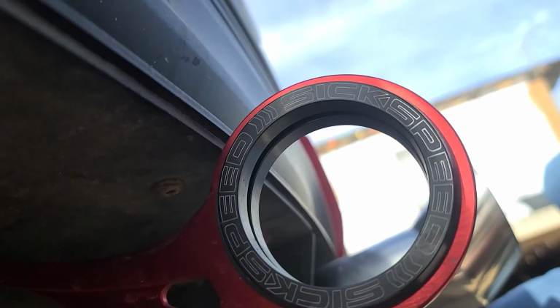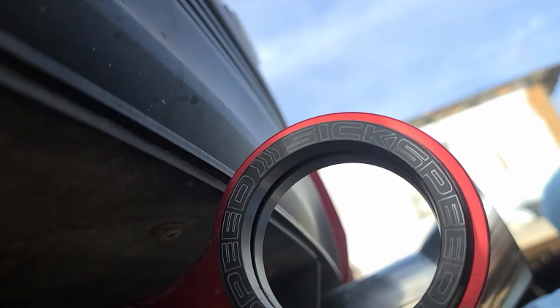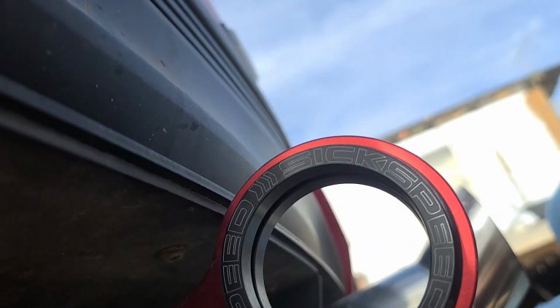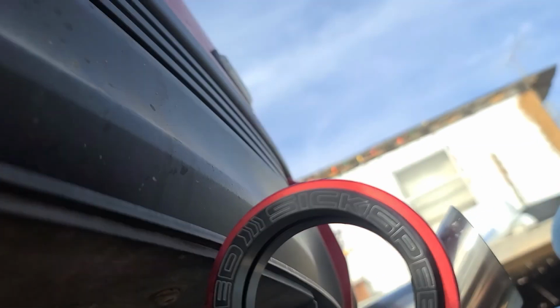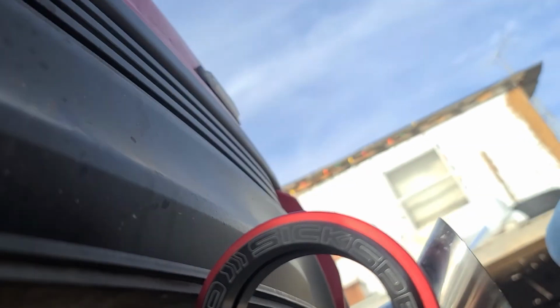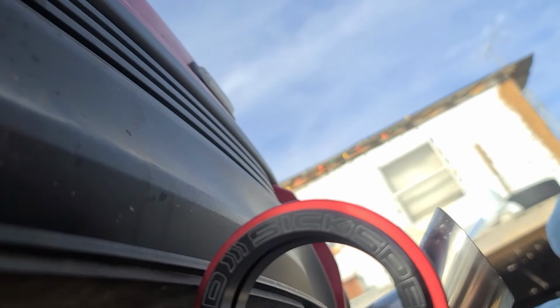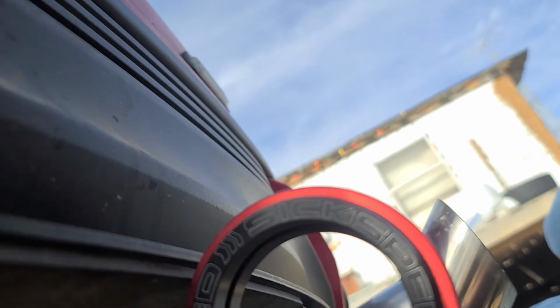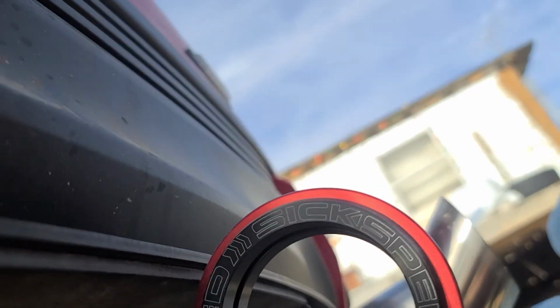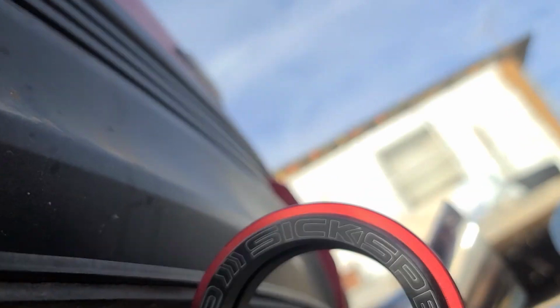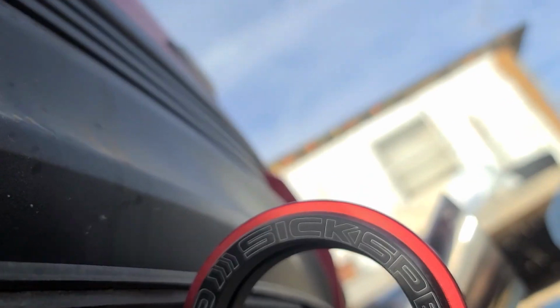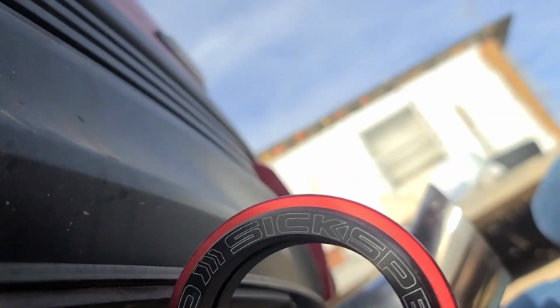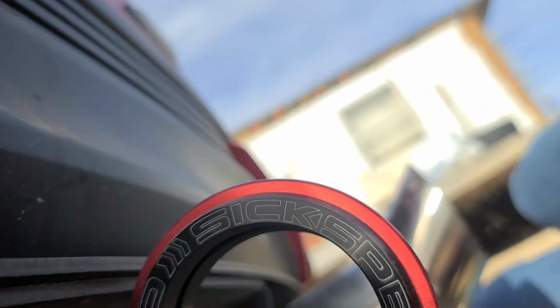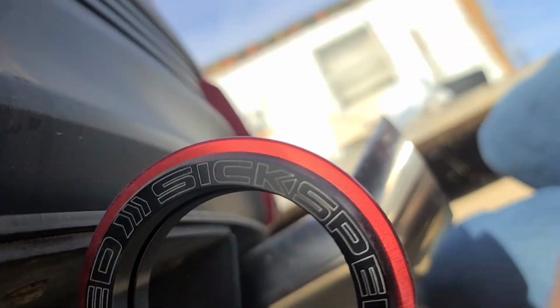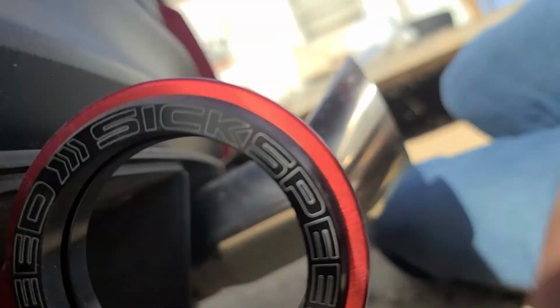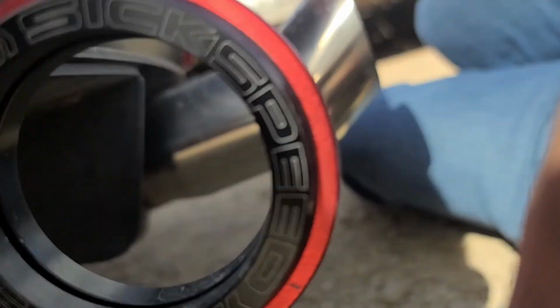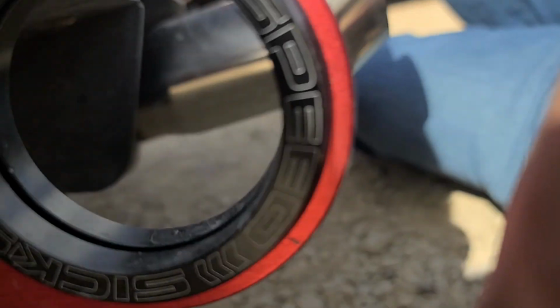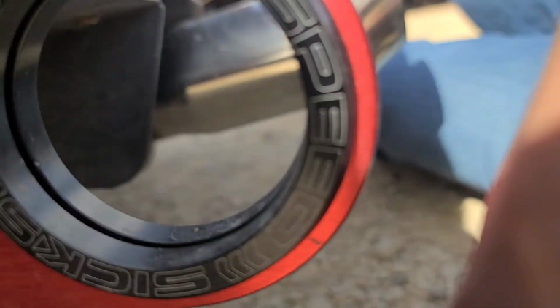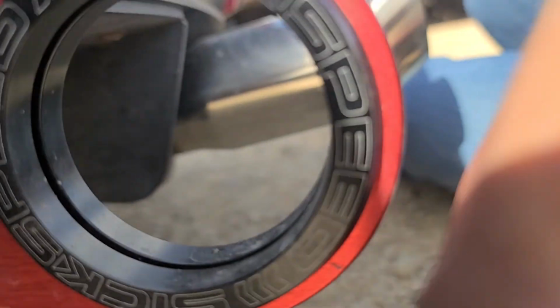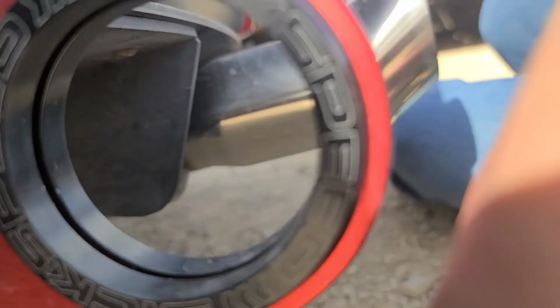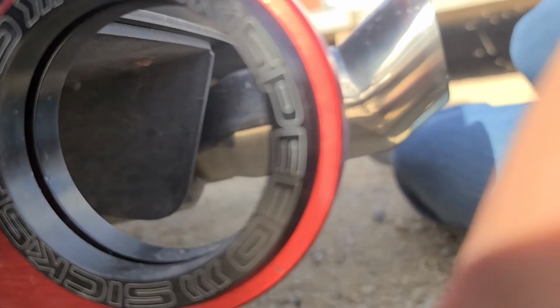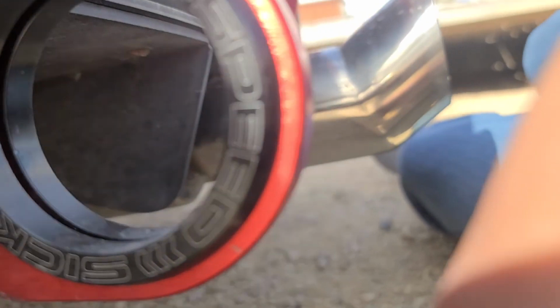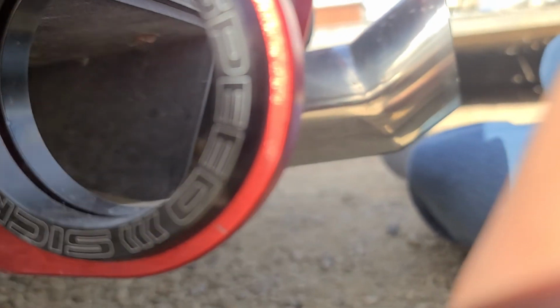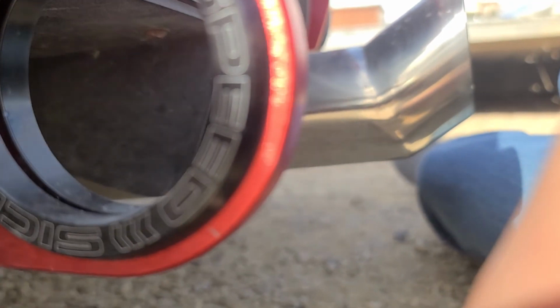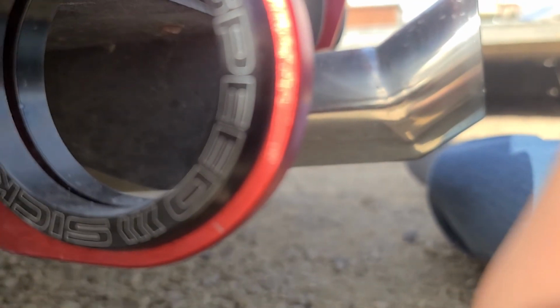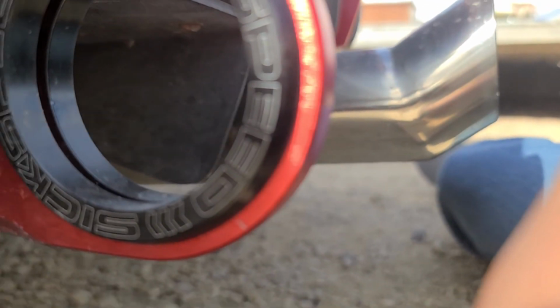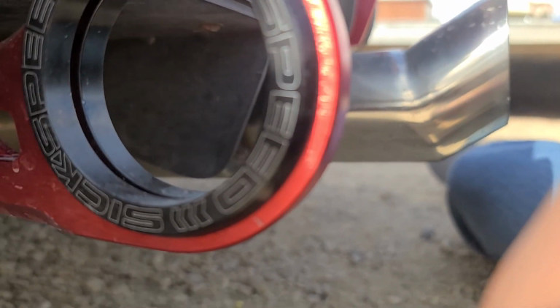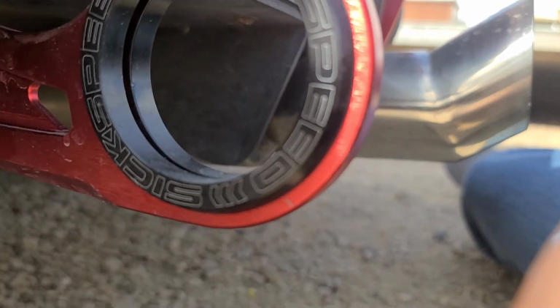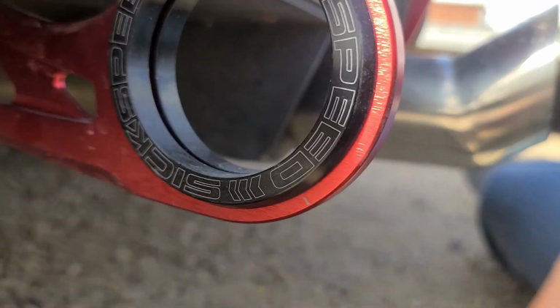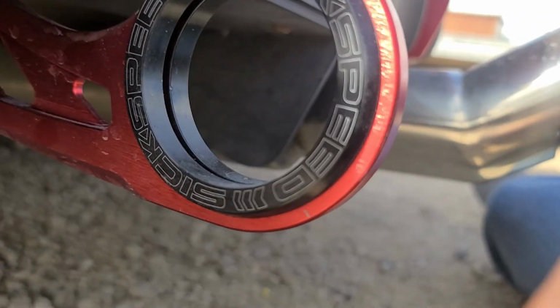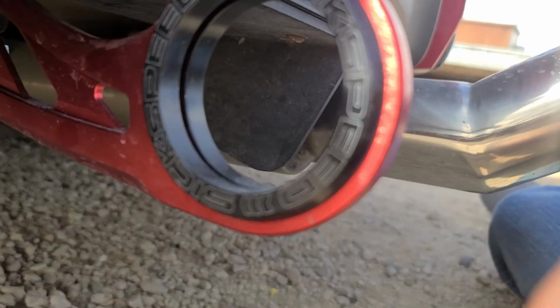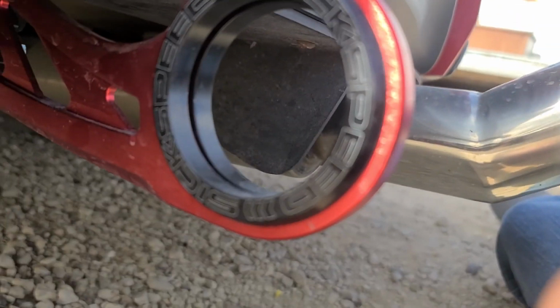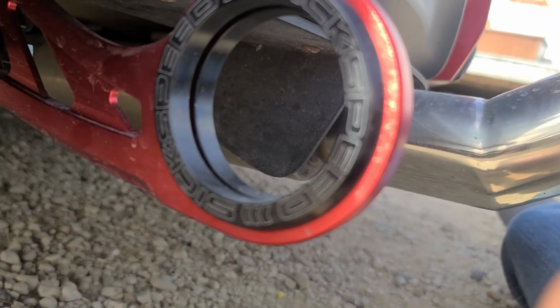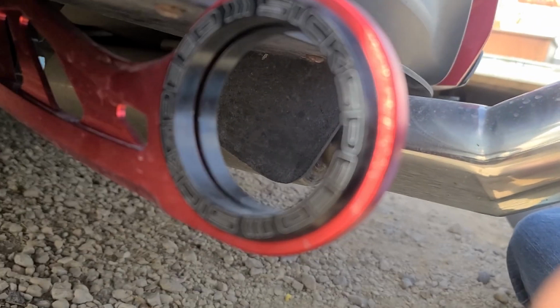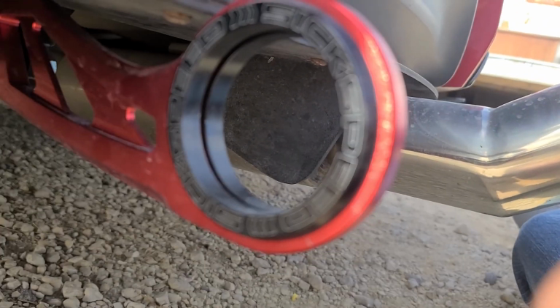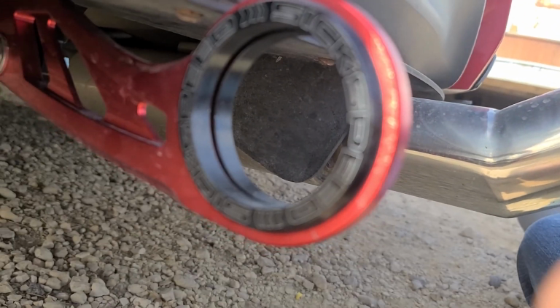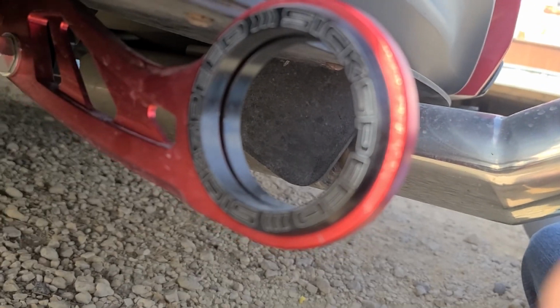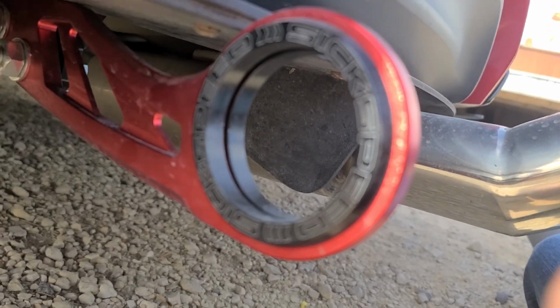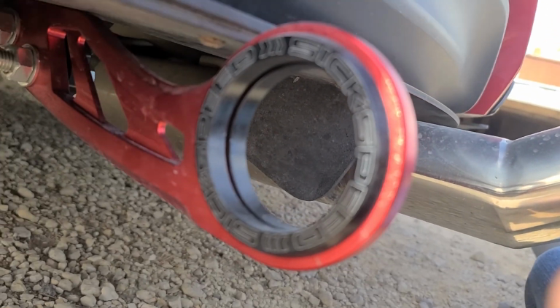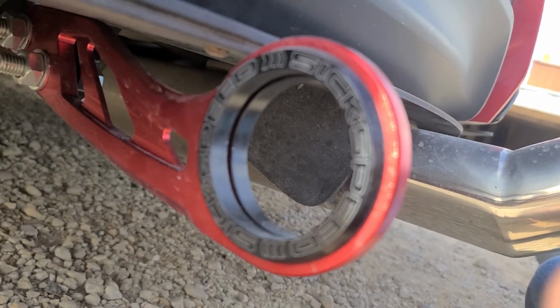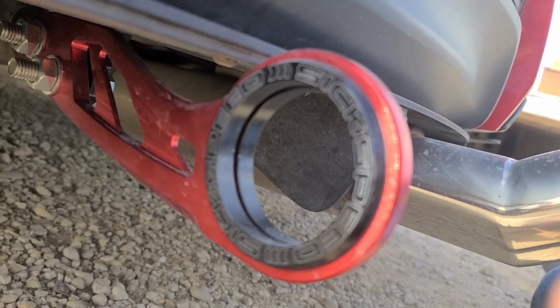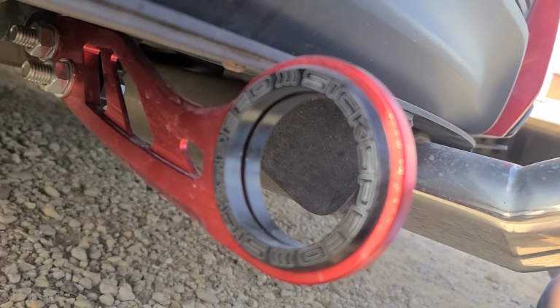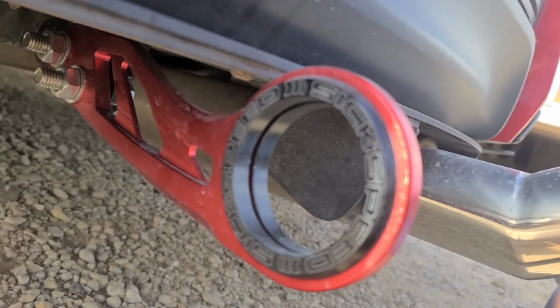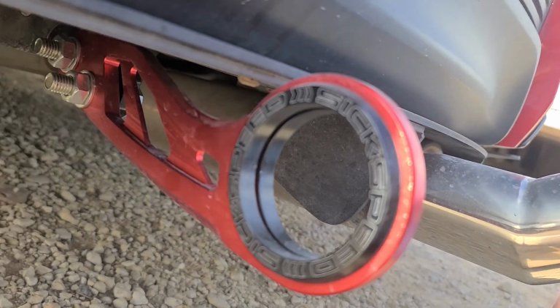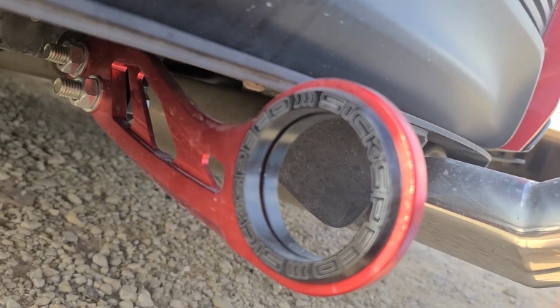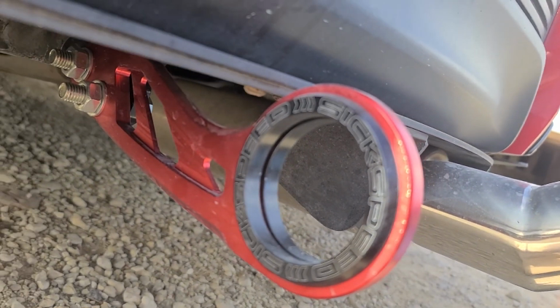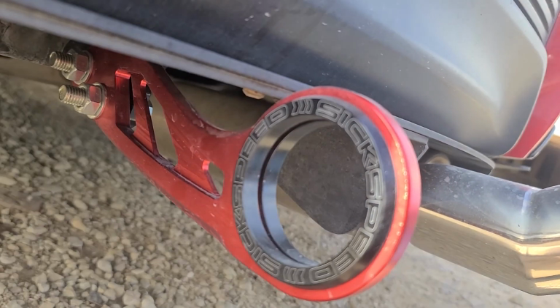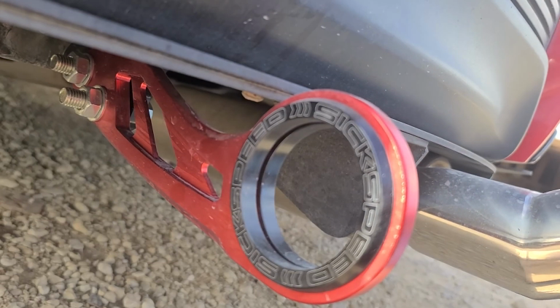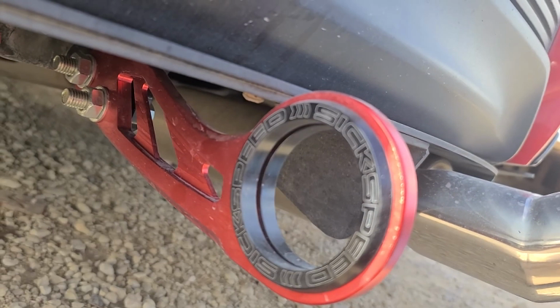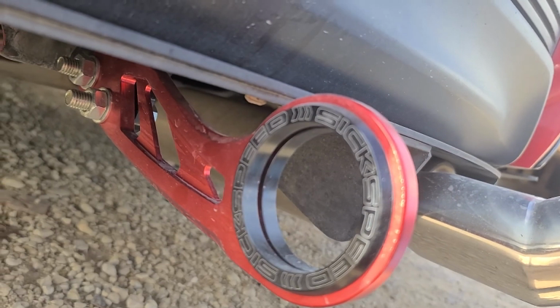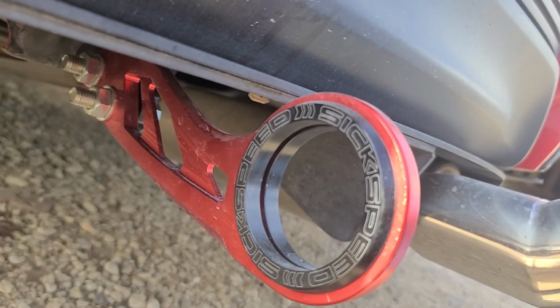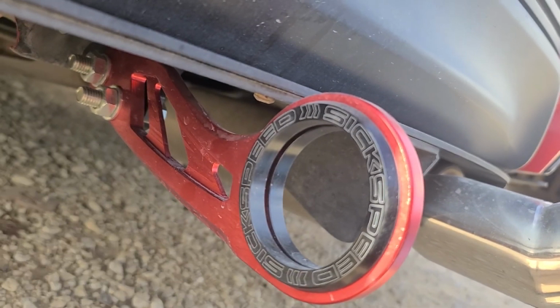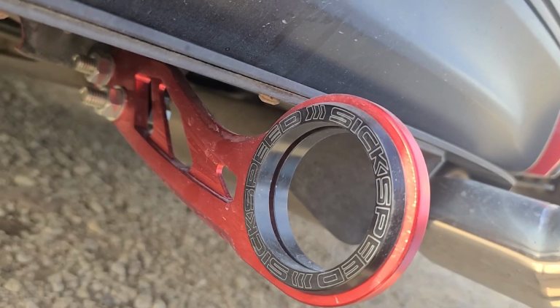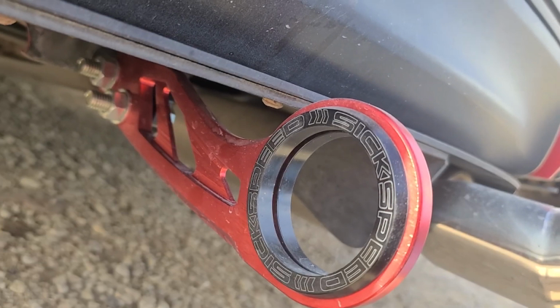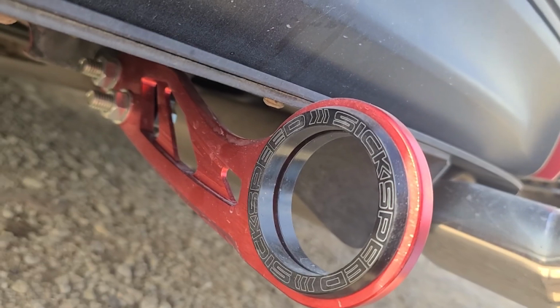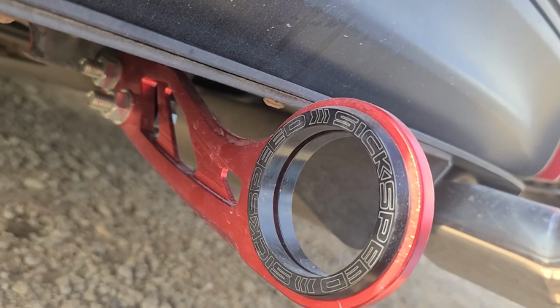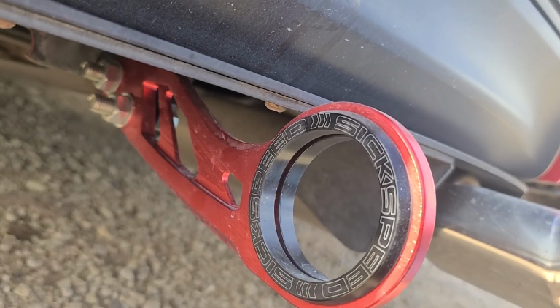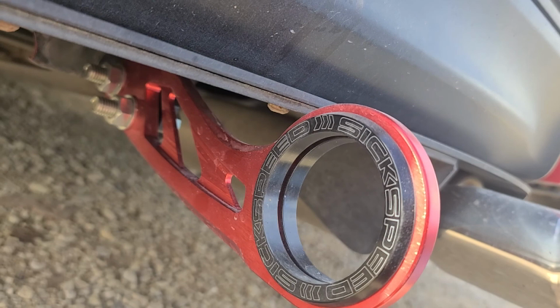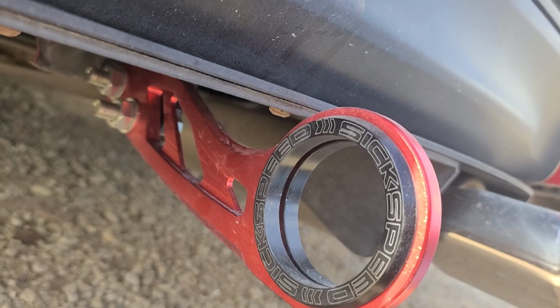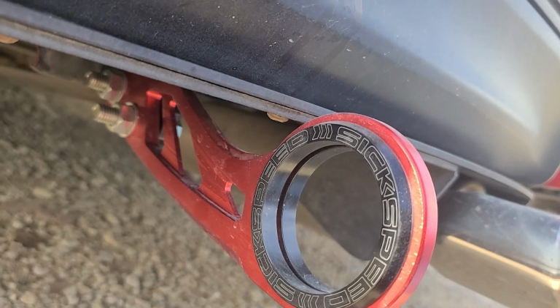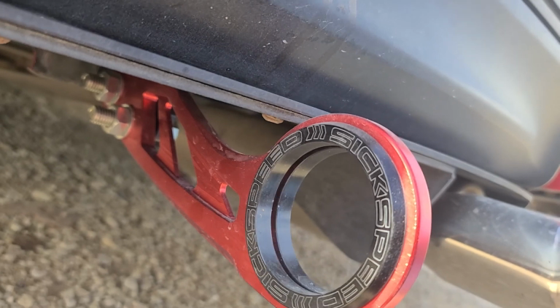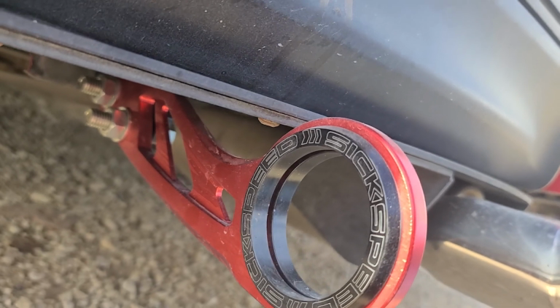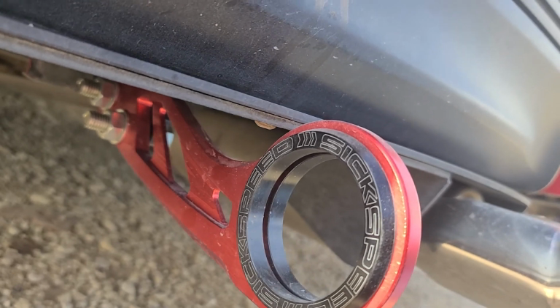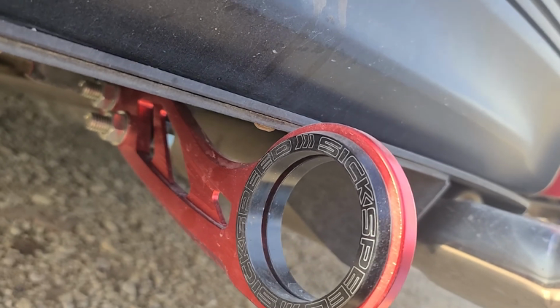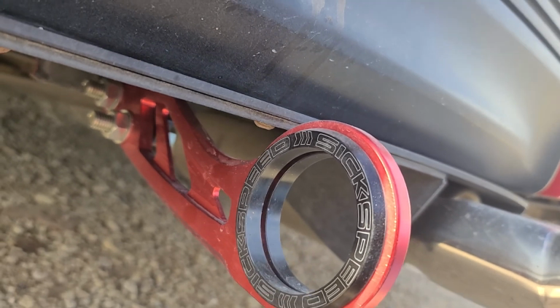I use the six speed rear tow hook, which I'm sponsored by.